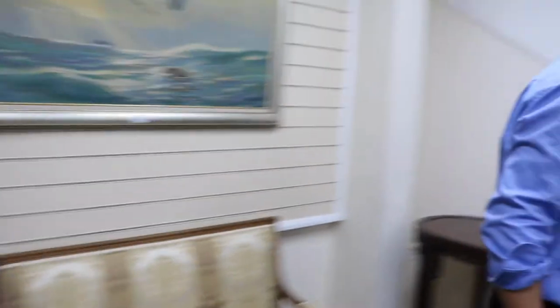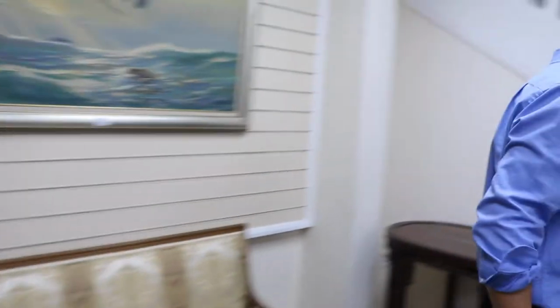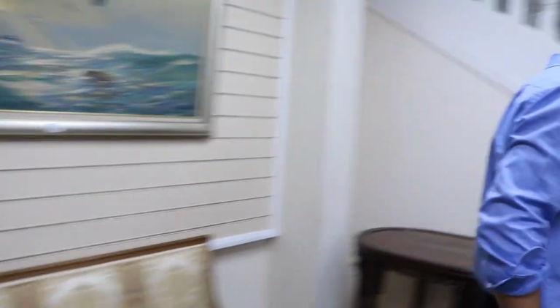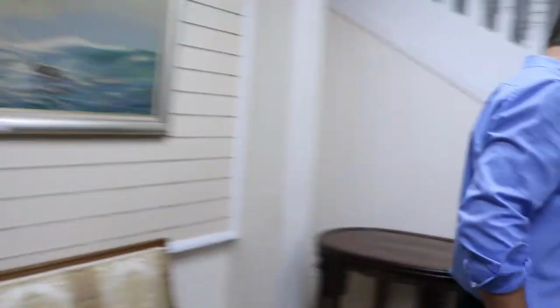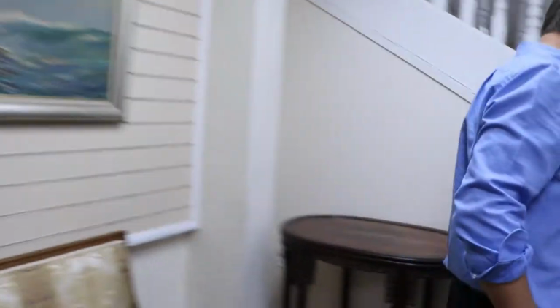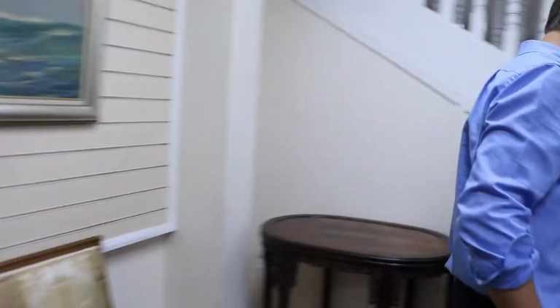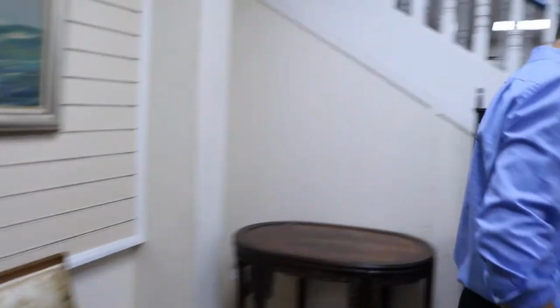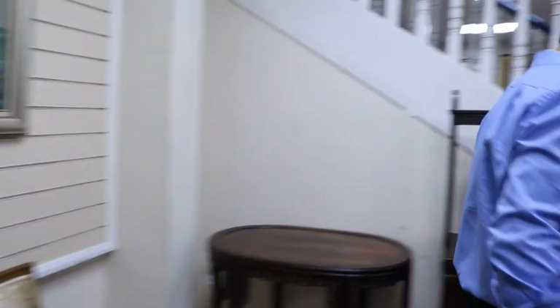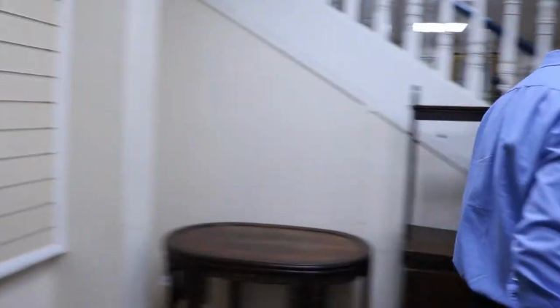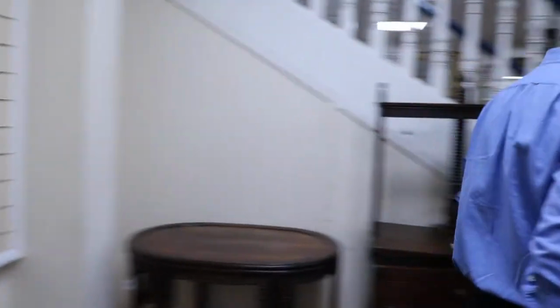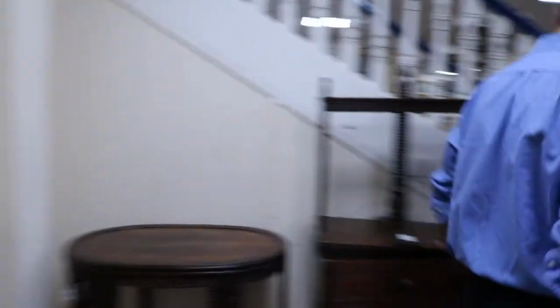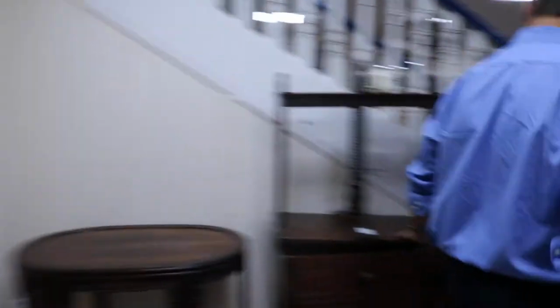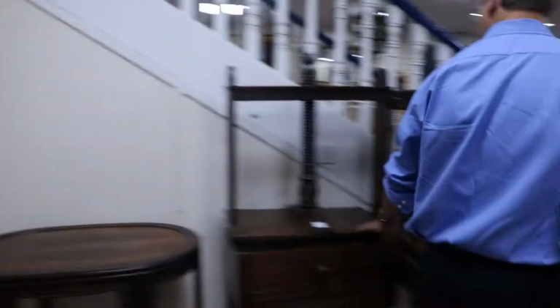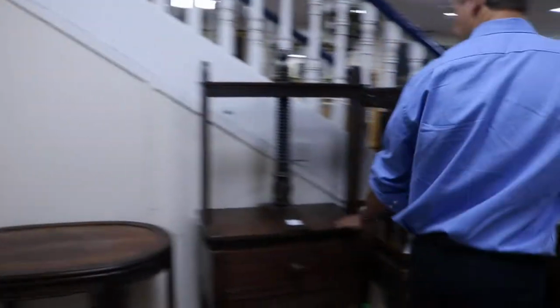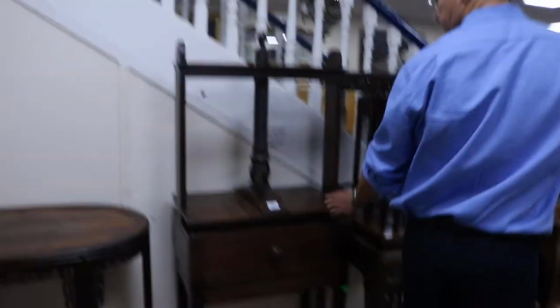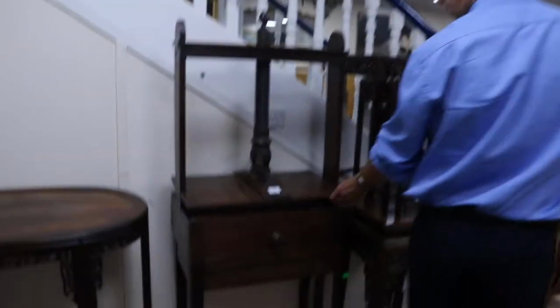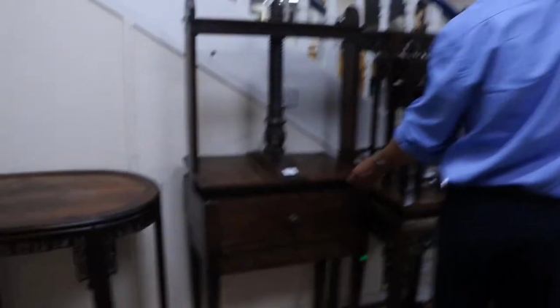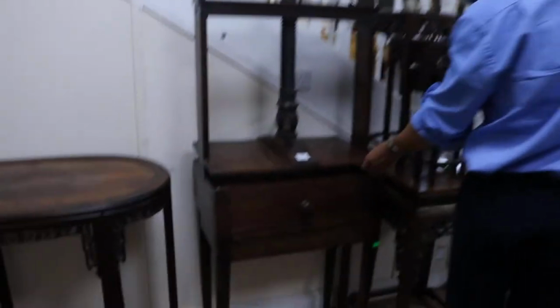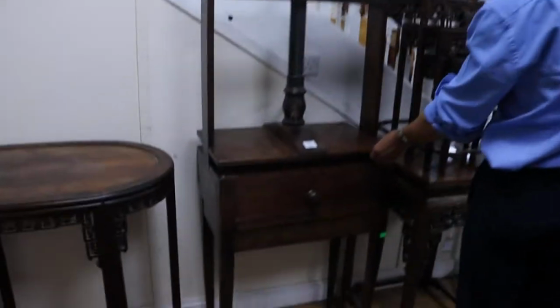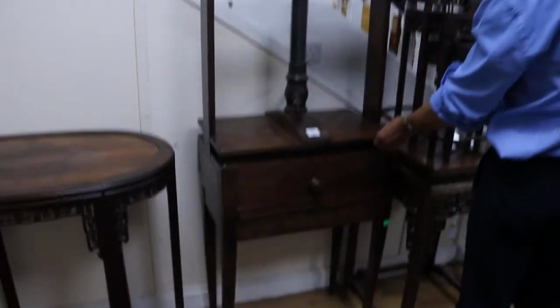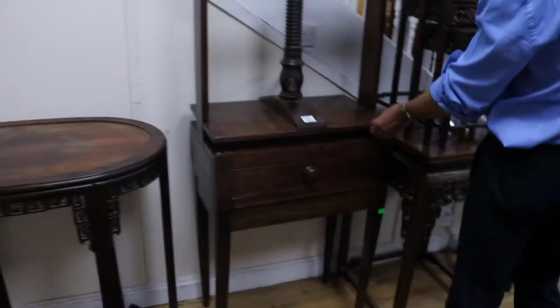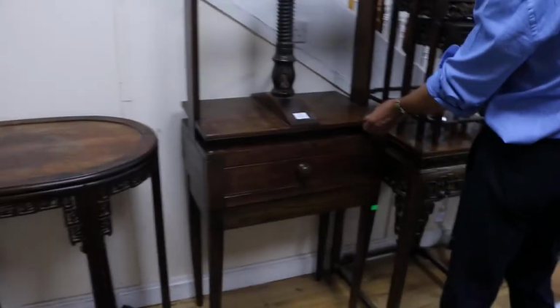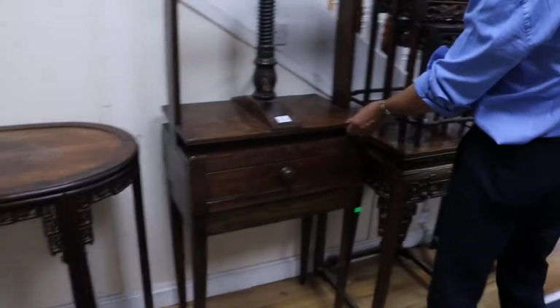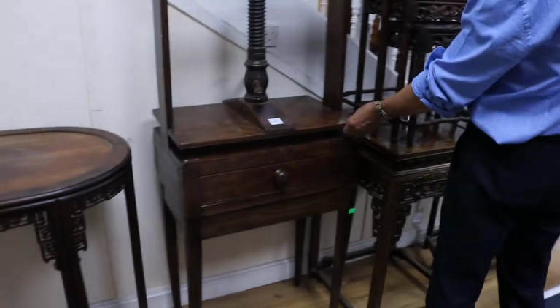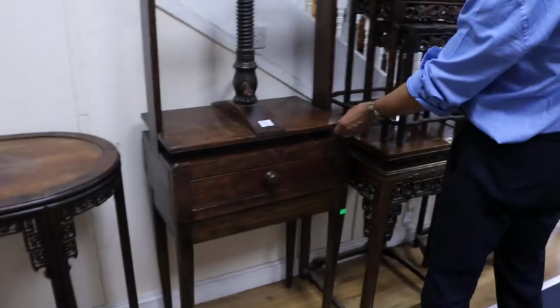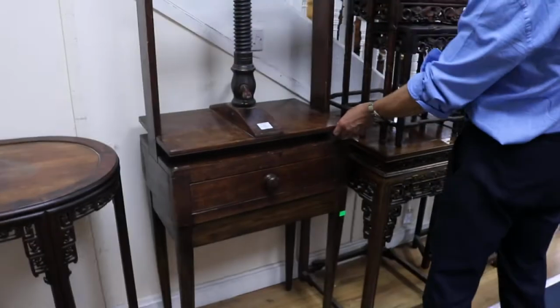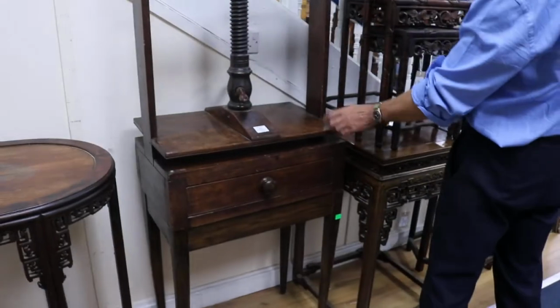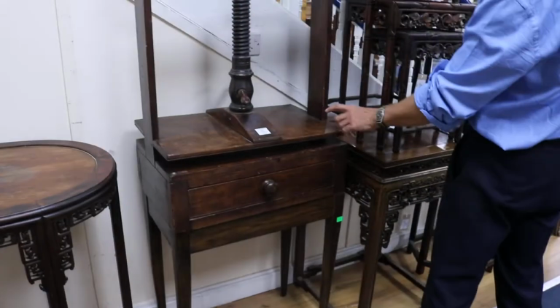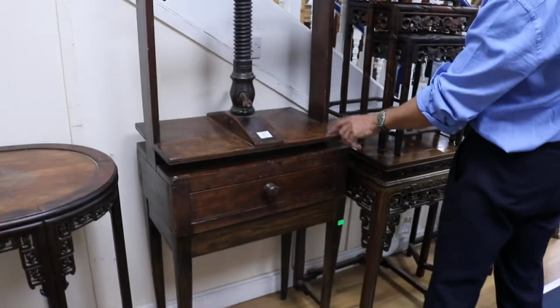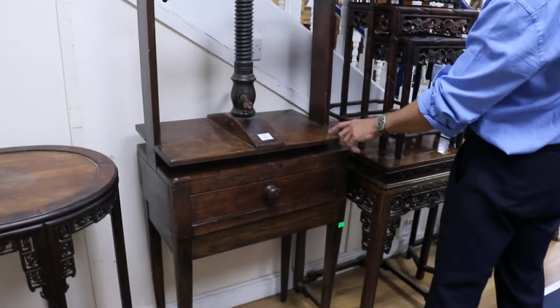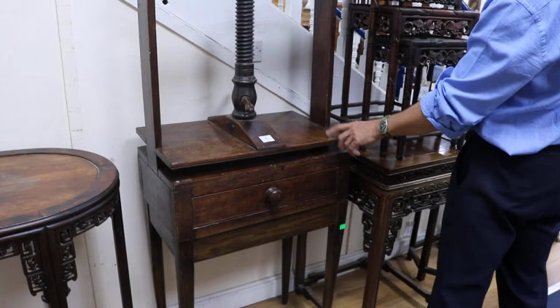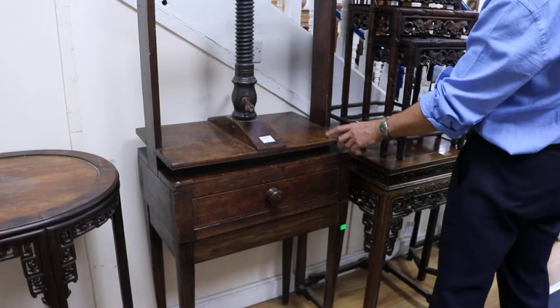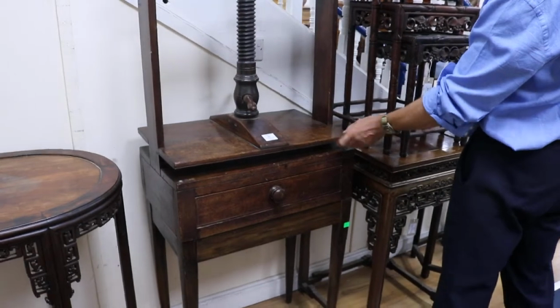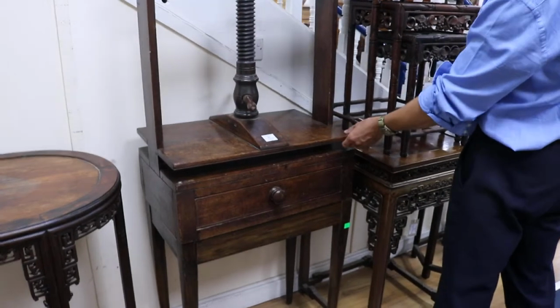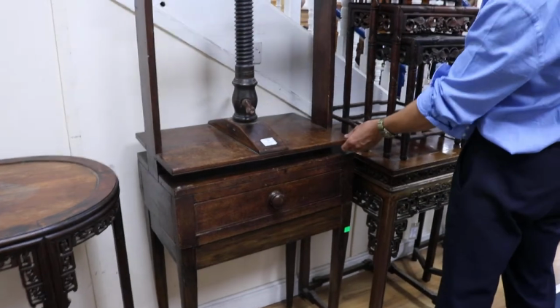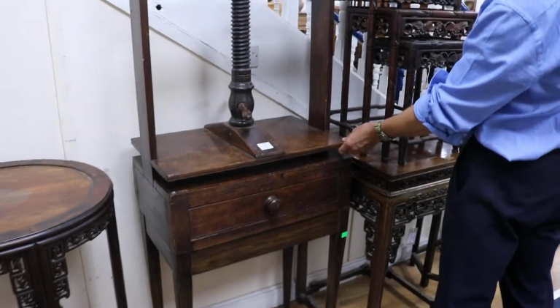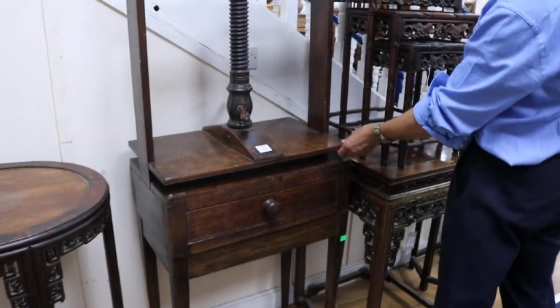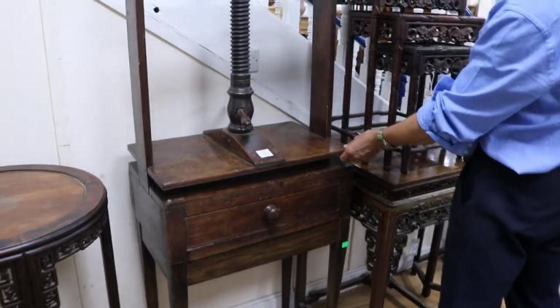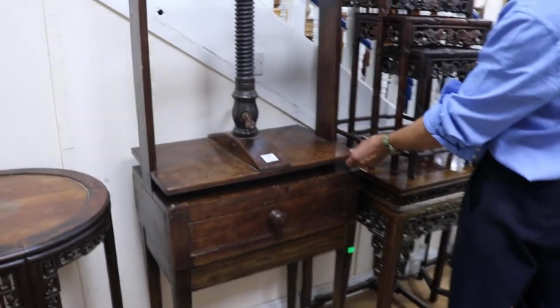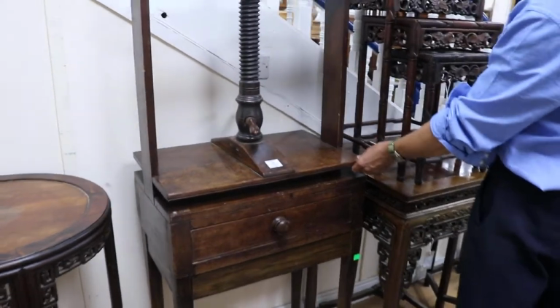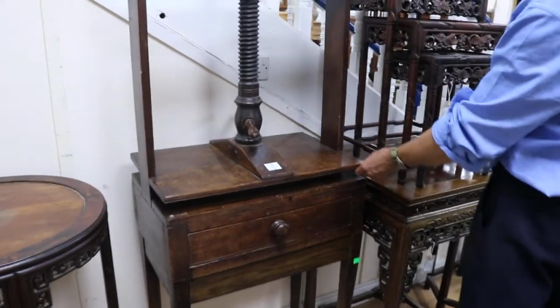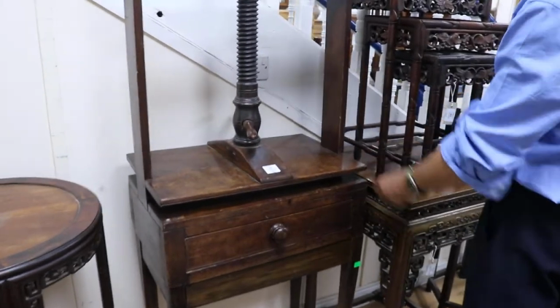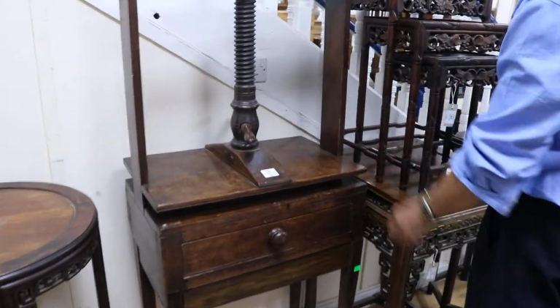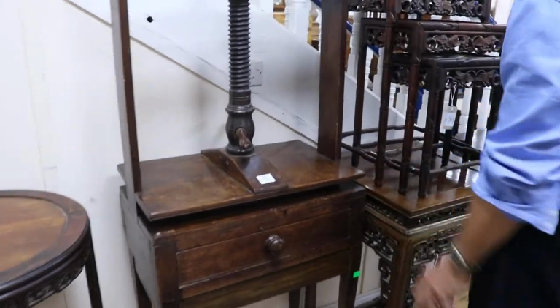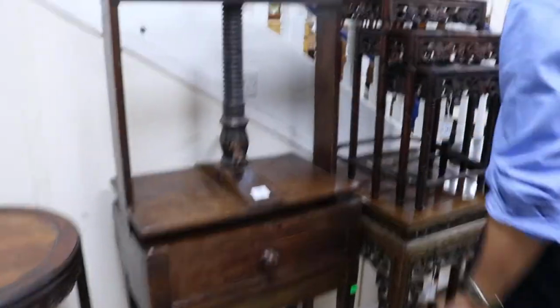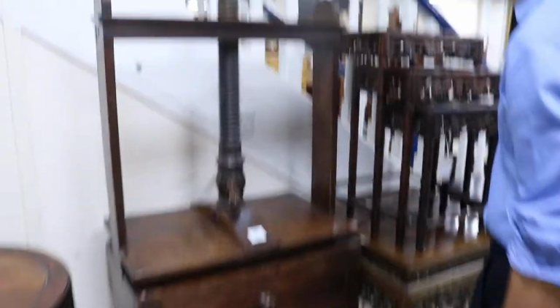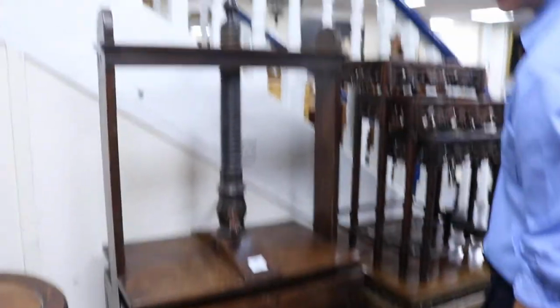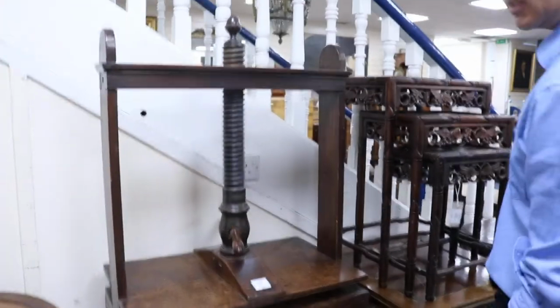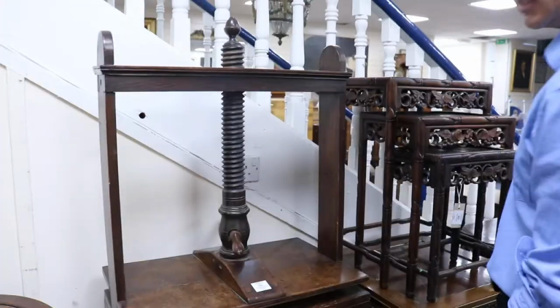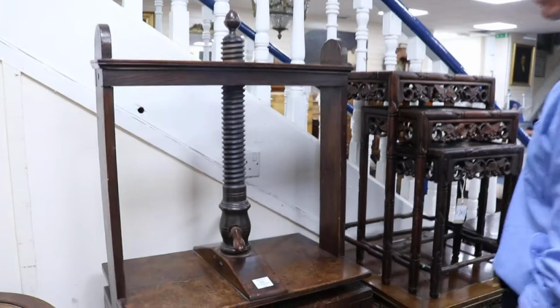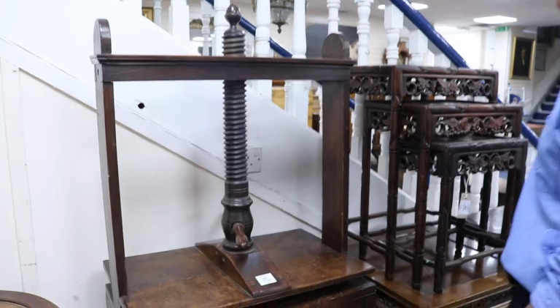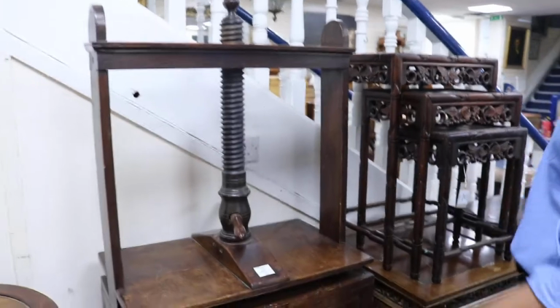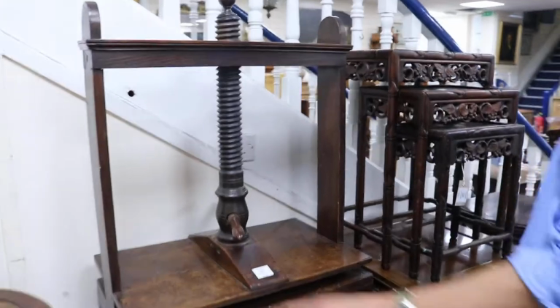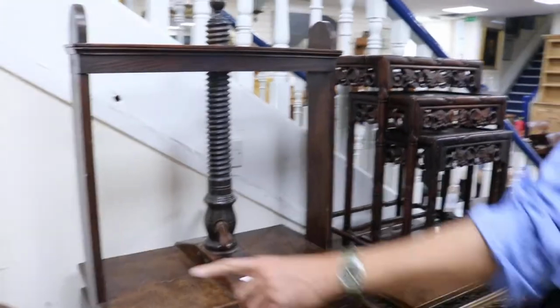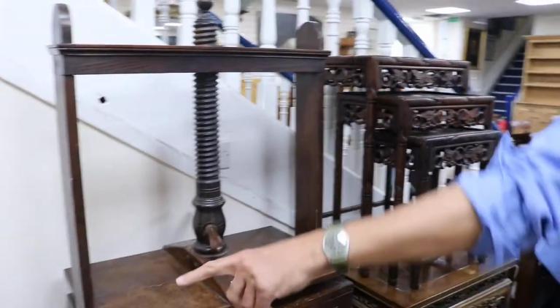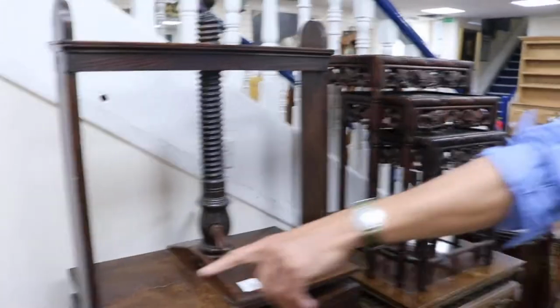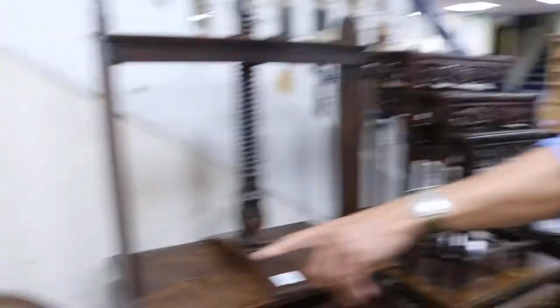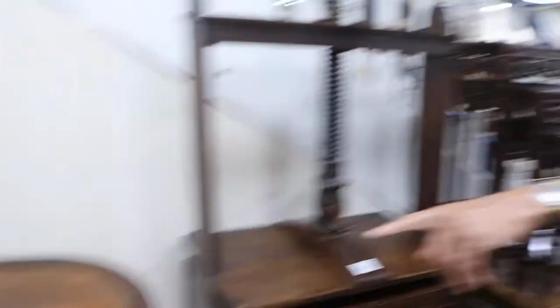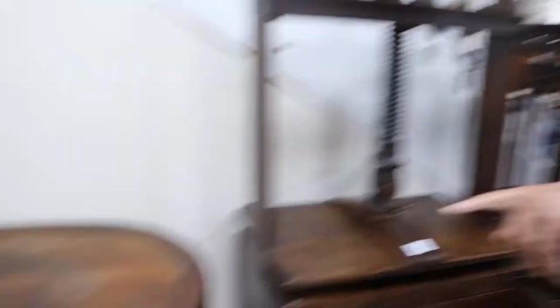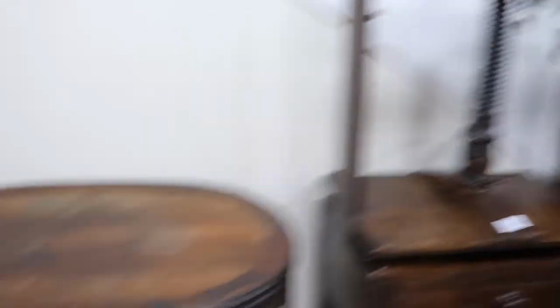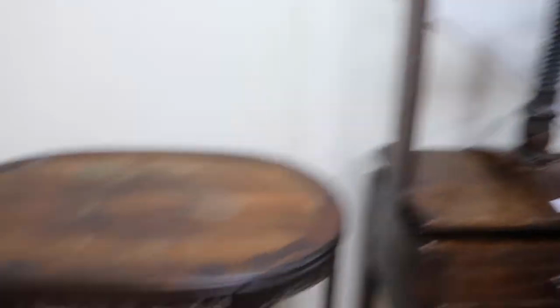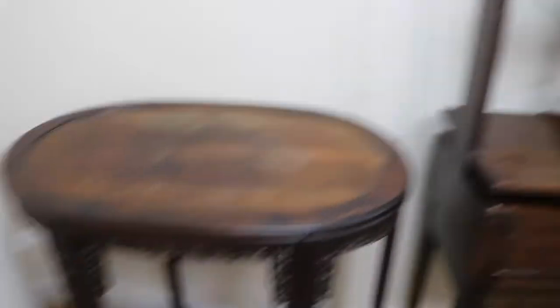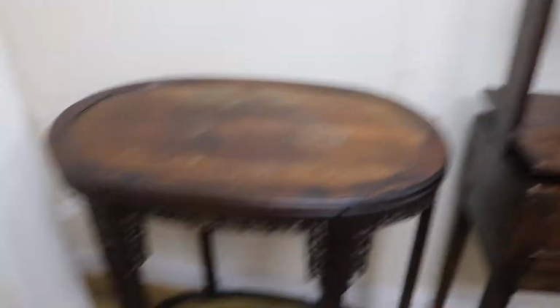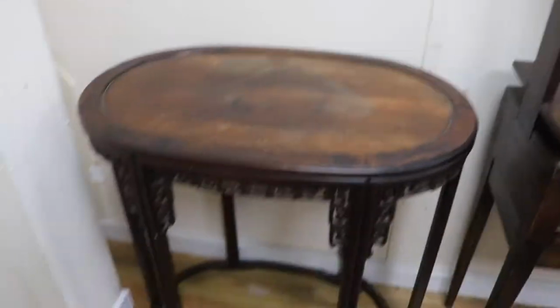We've got a linen press there — sometimes called a book press, but that one is a linen press, that's to press your linen. And a nice Chinese table.